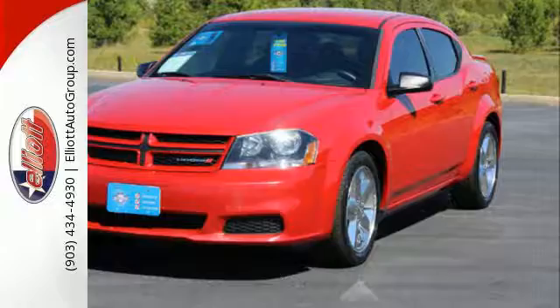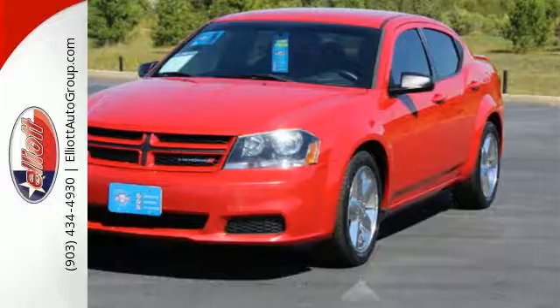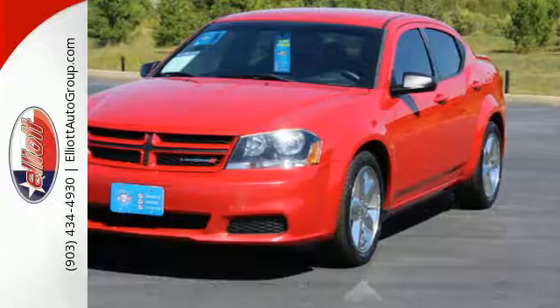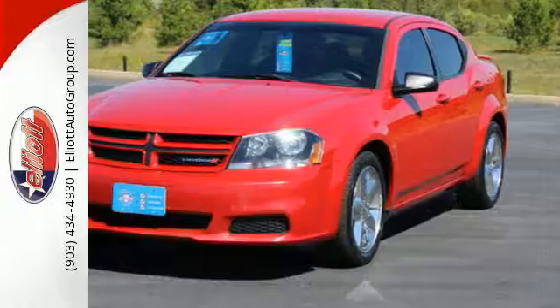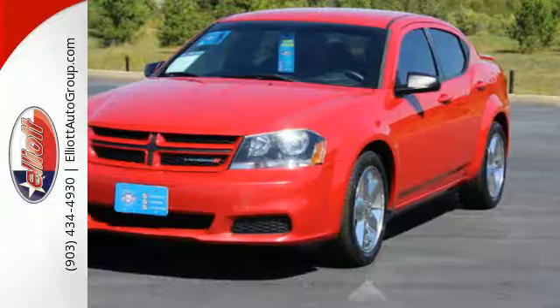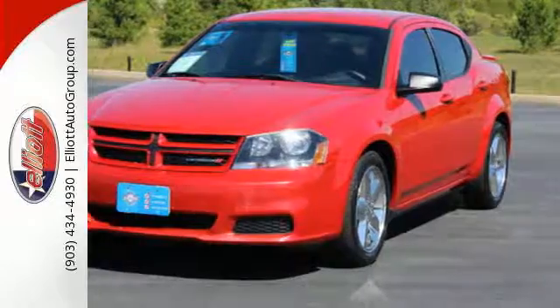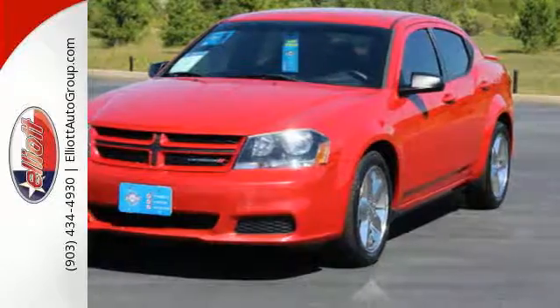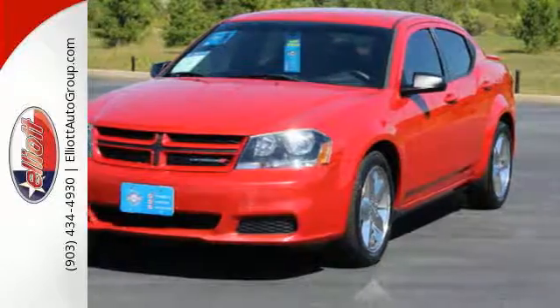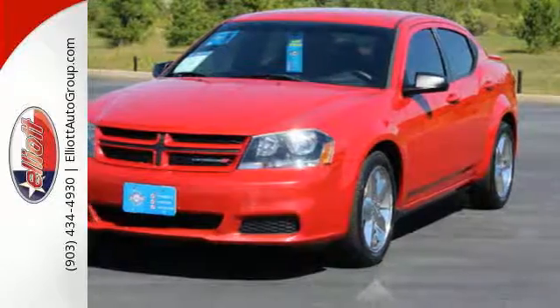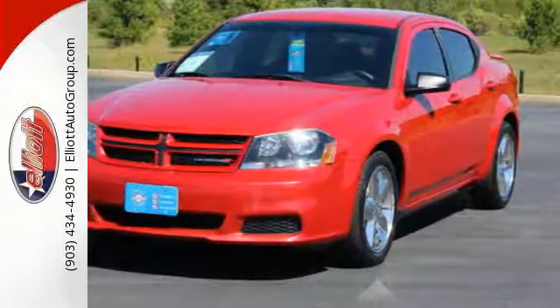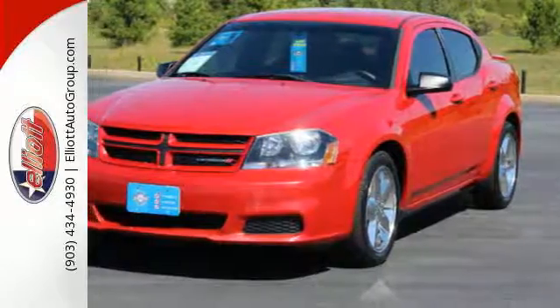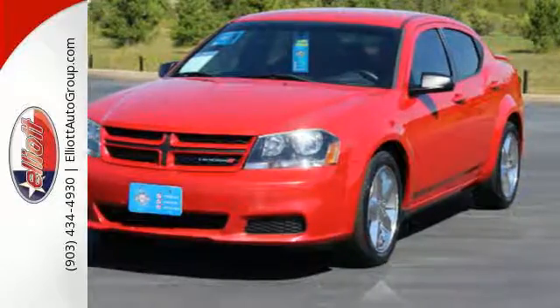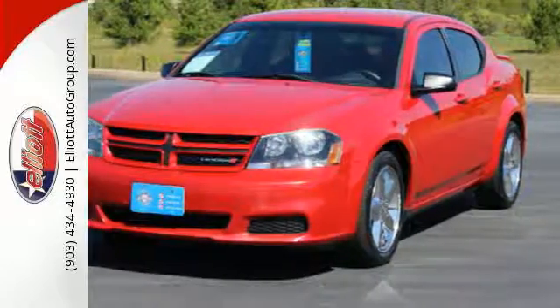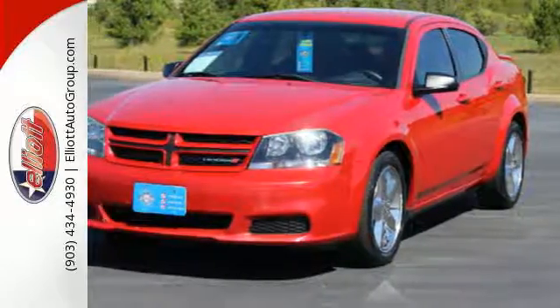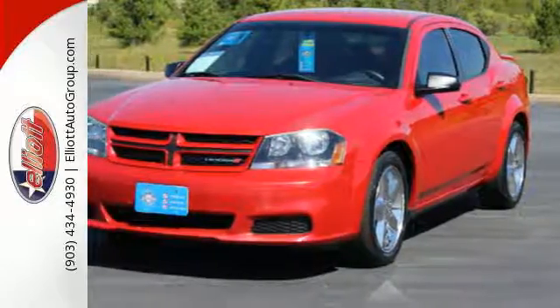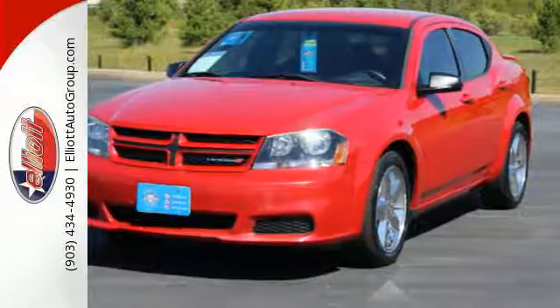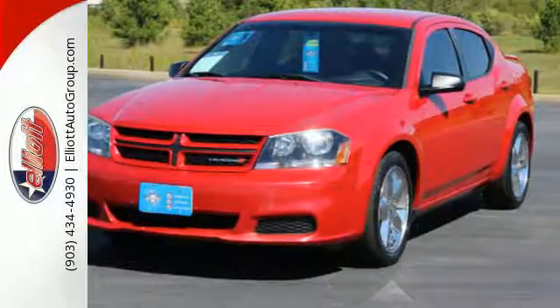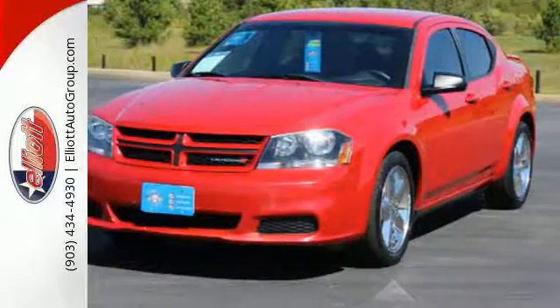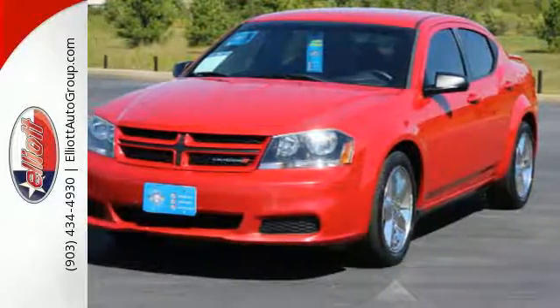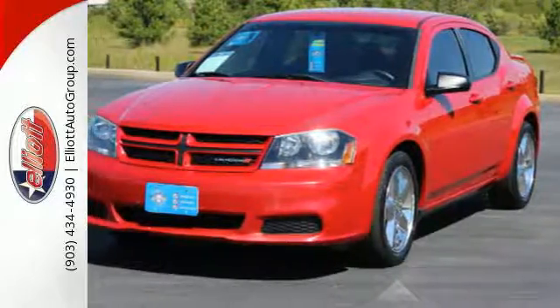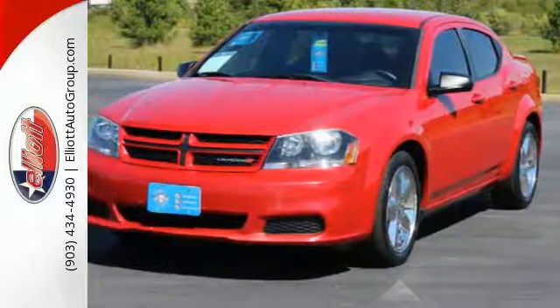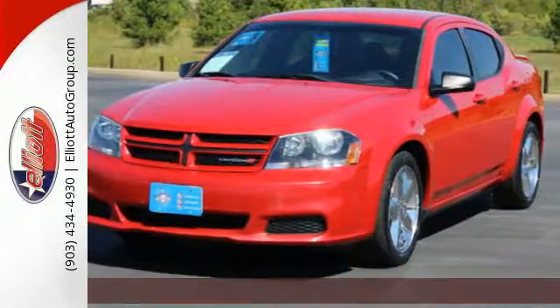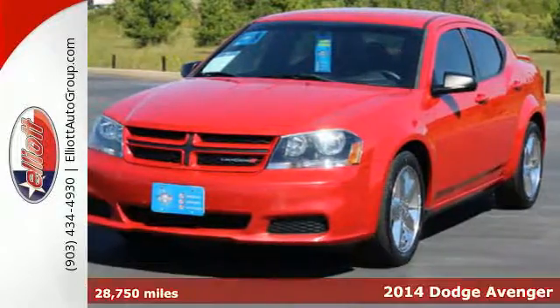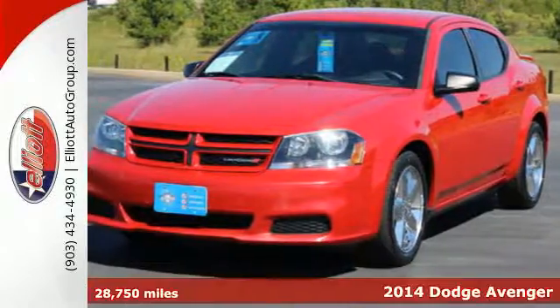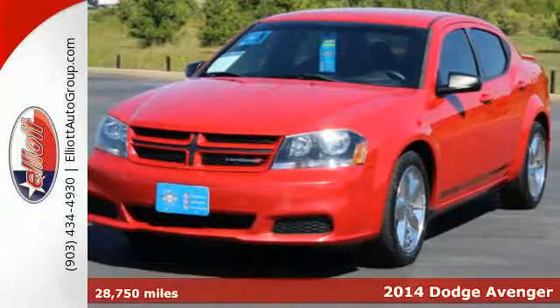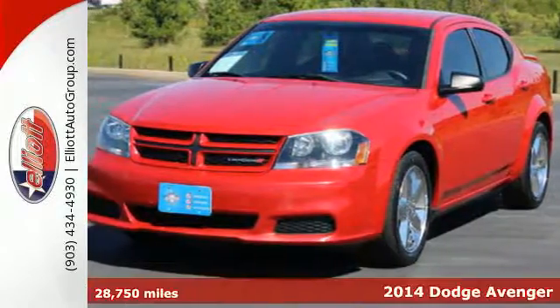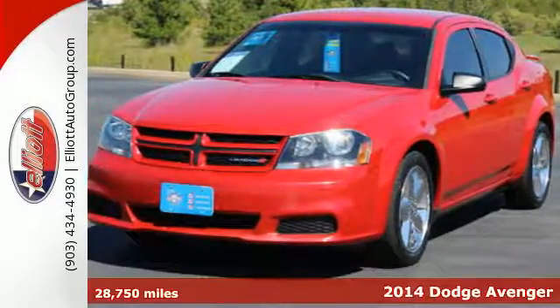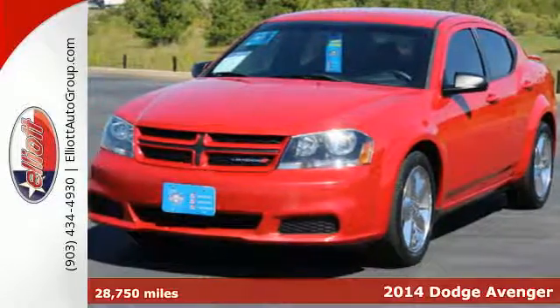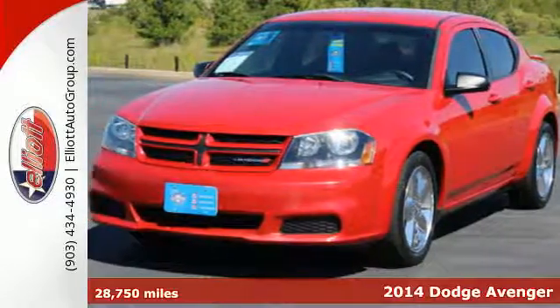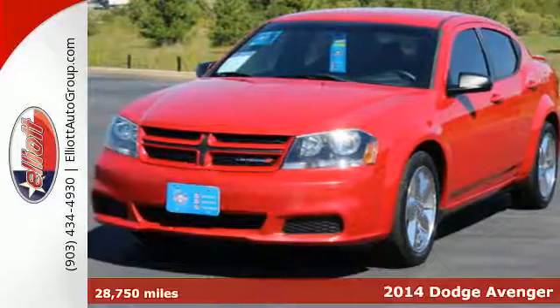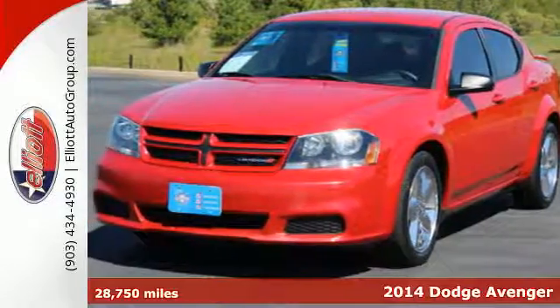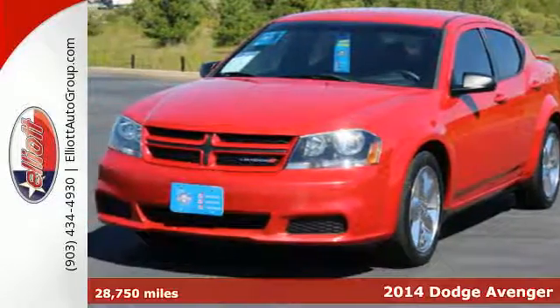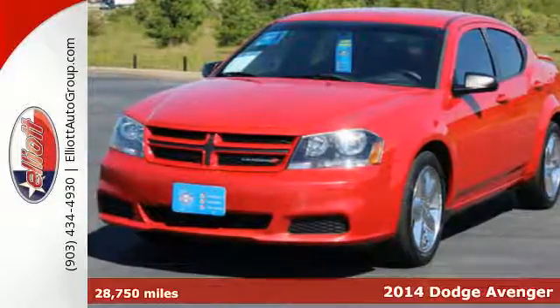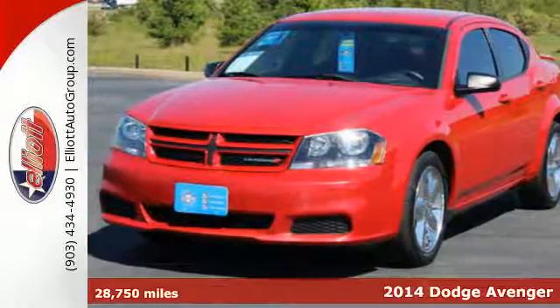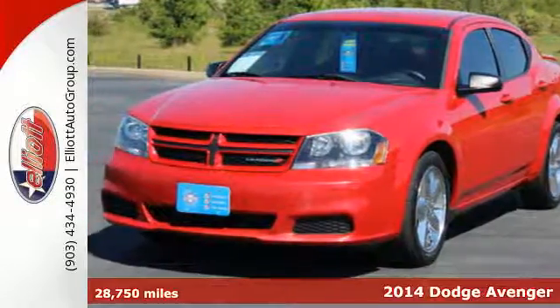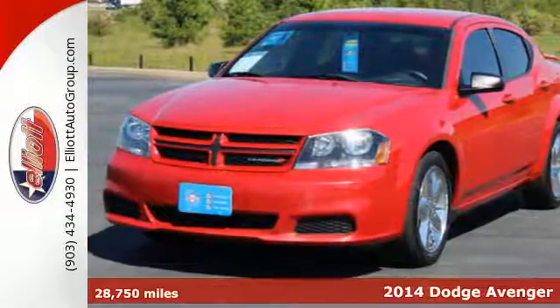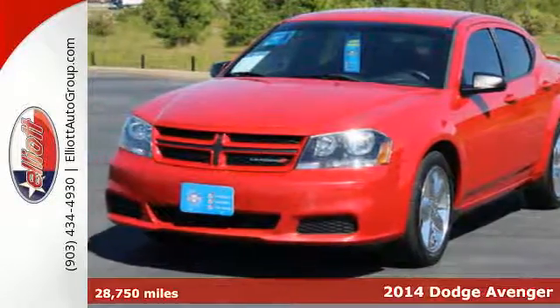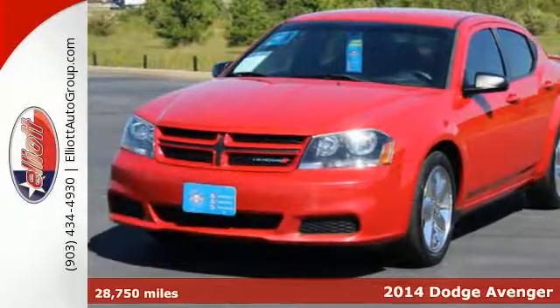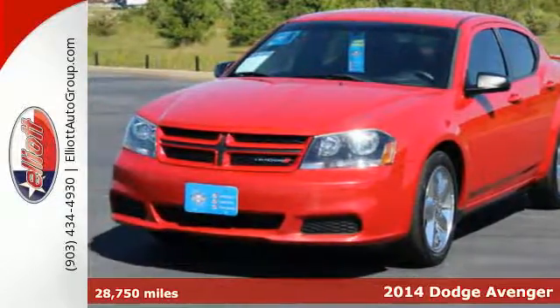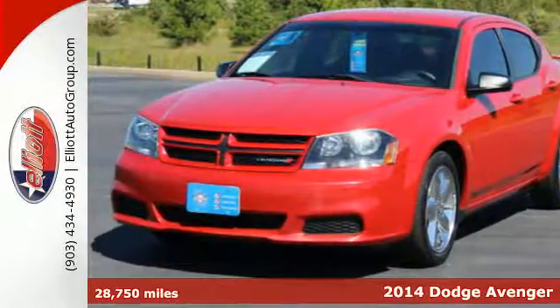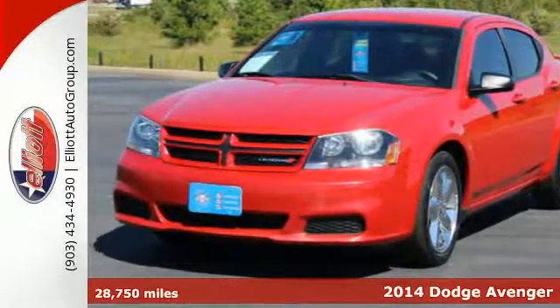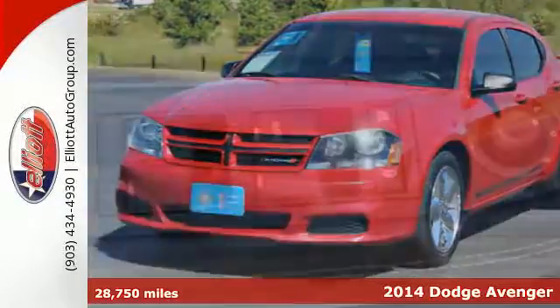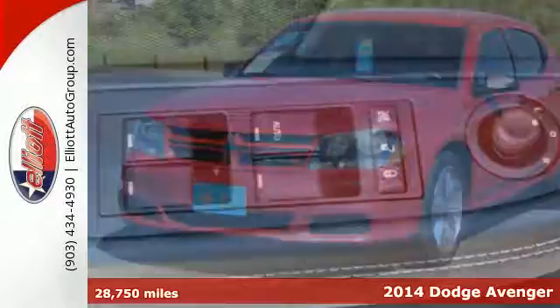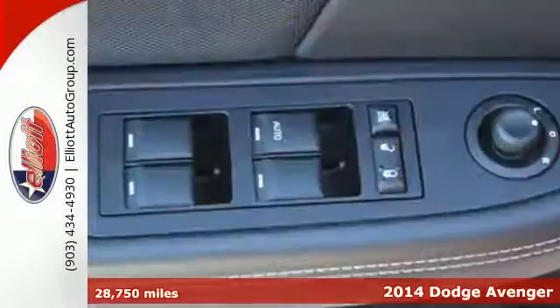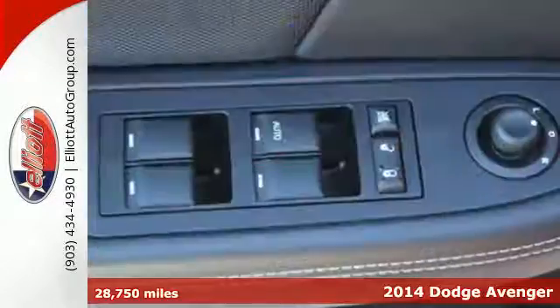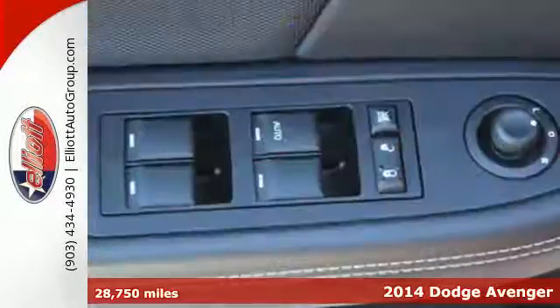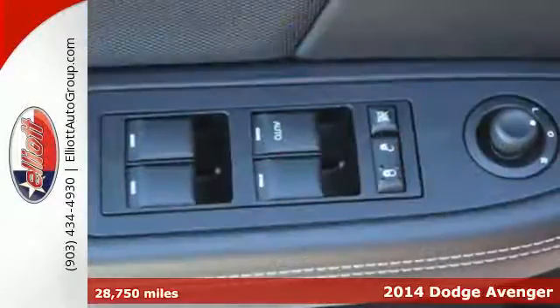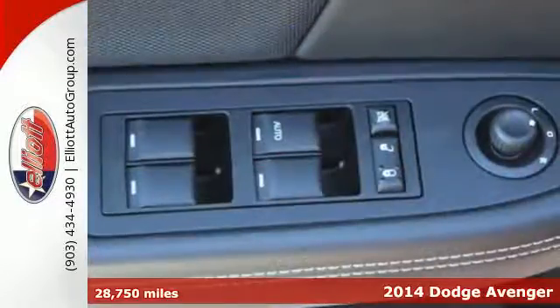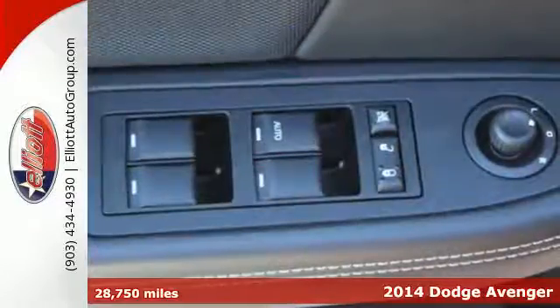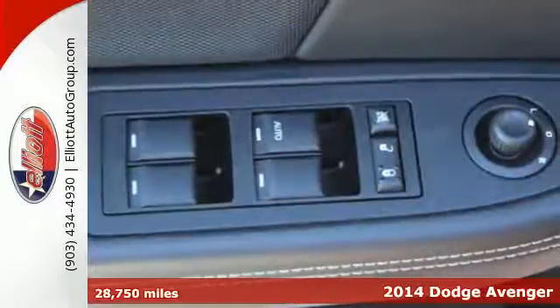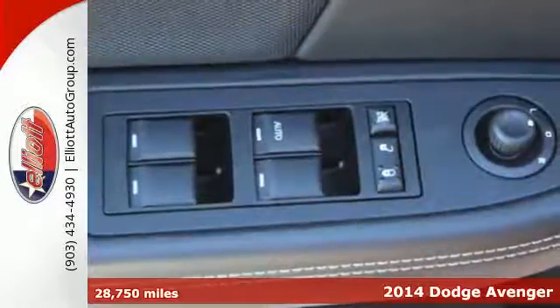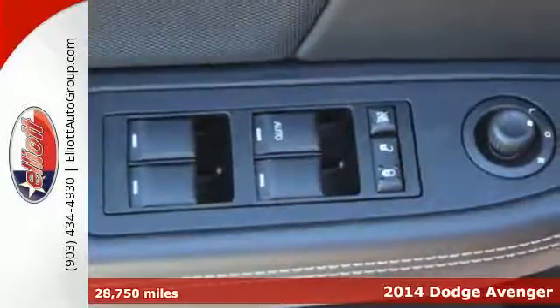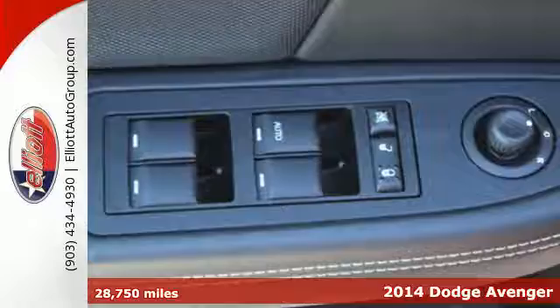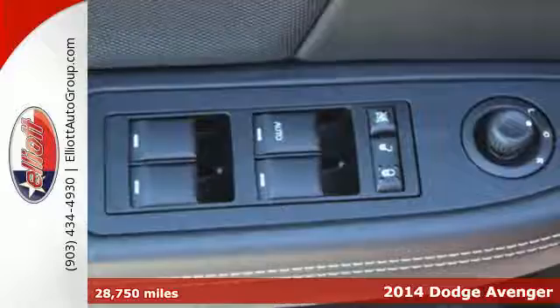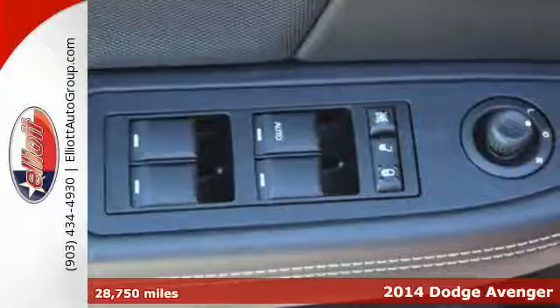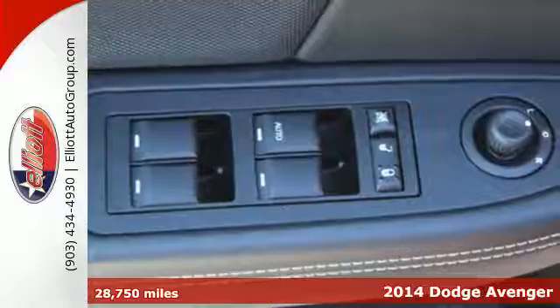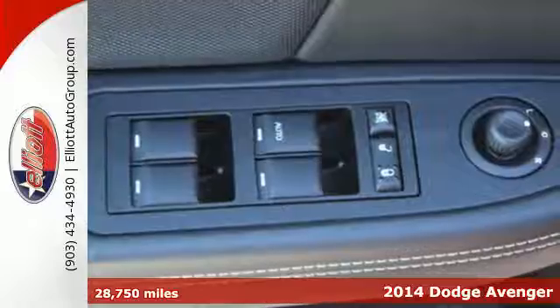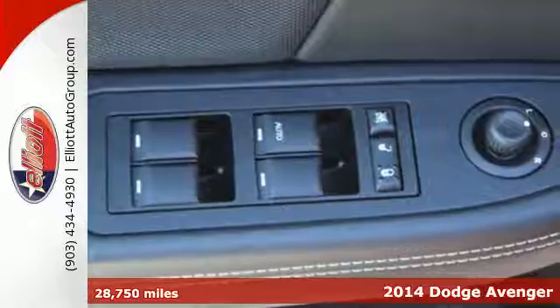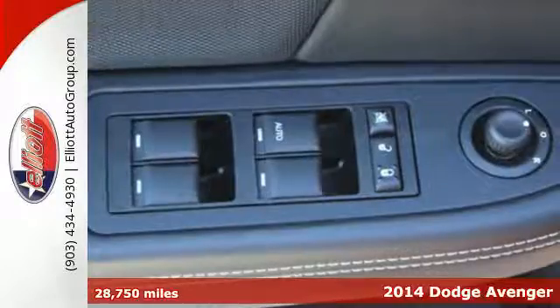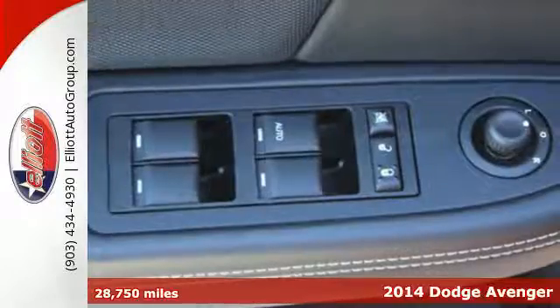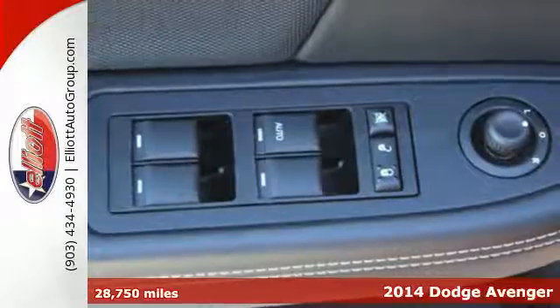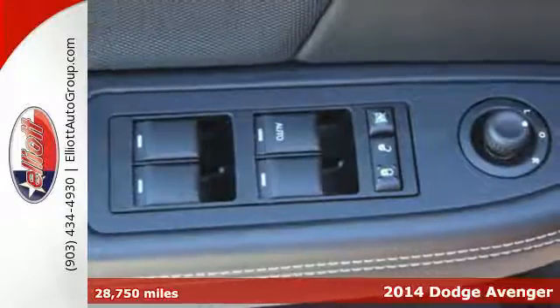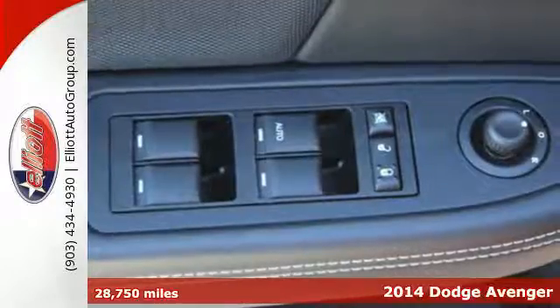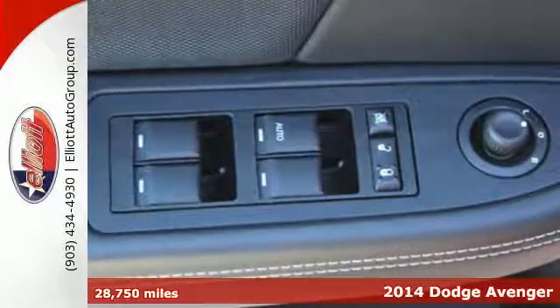It's a 2014 Dodge Avenger. It's like driving a rocket without leaving the ground.